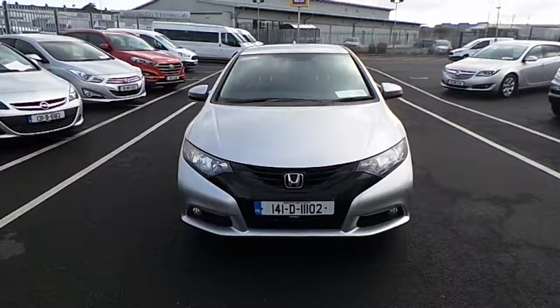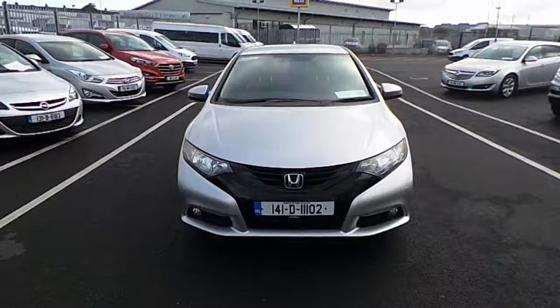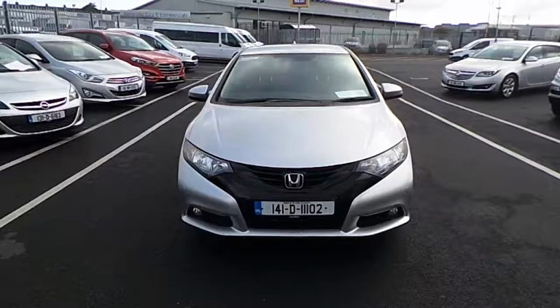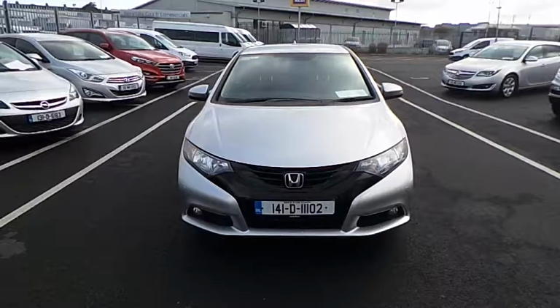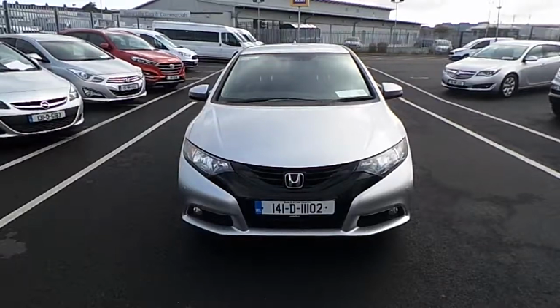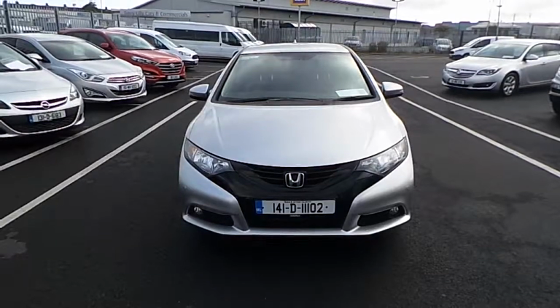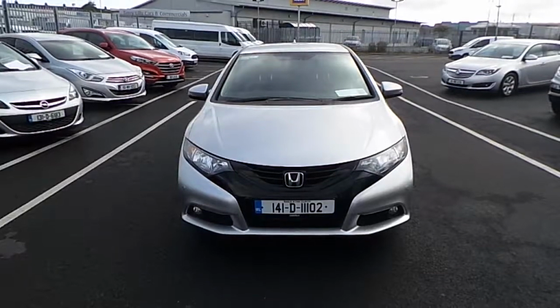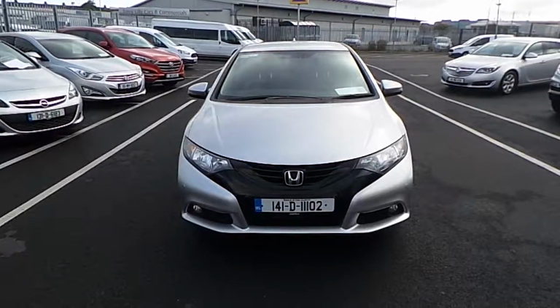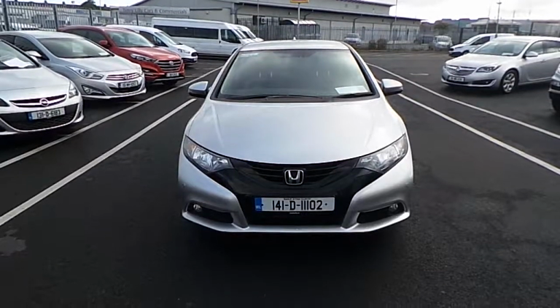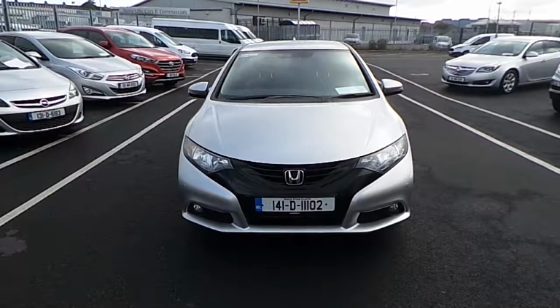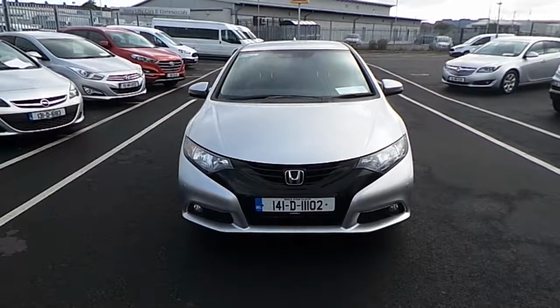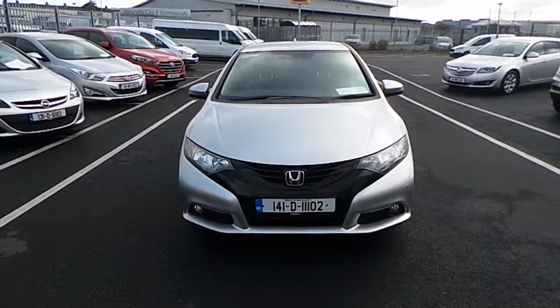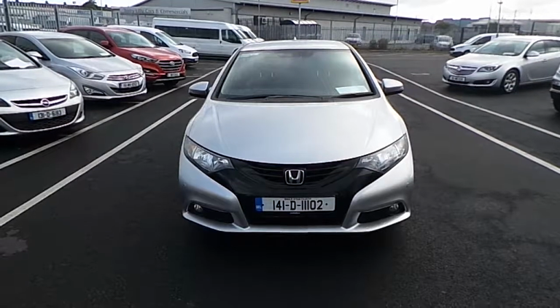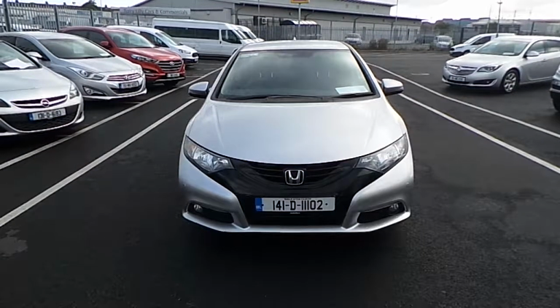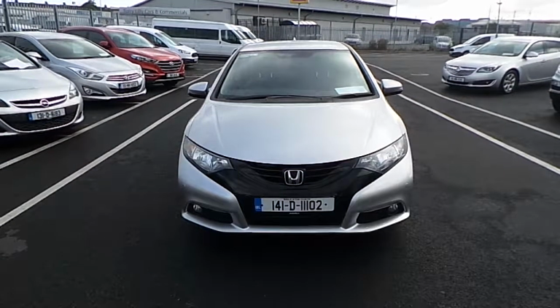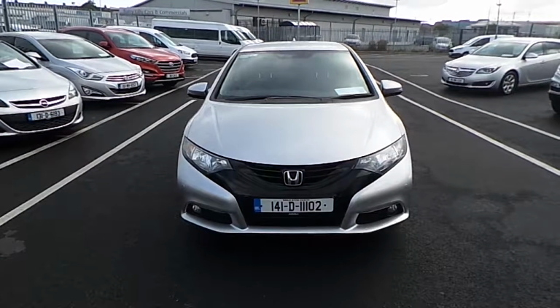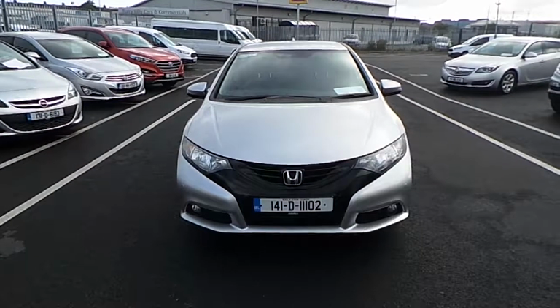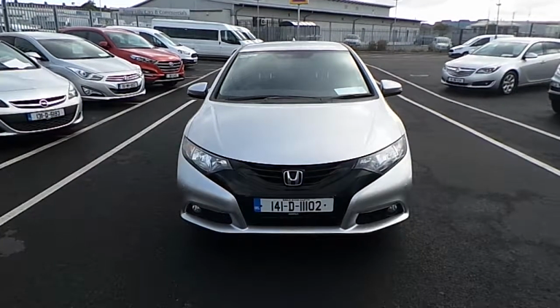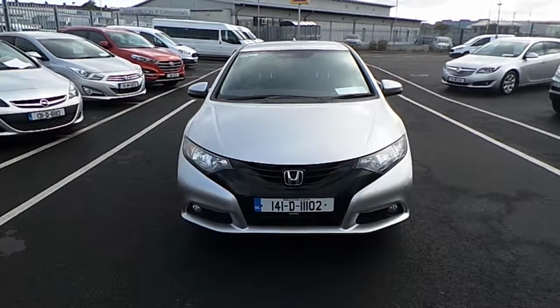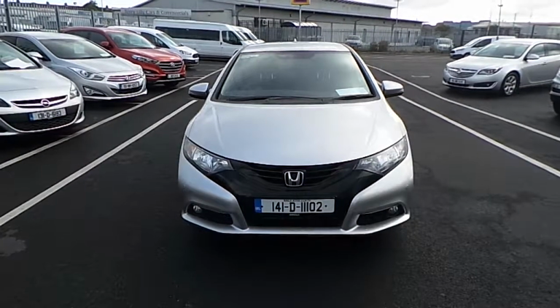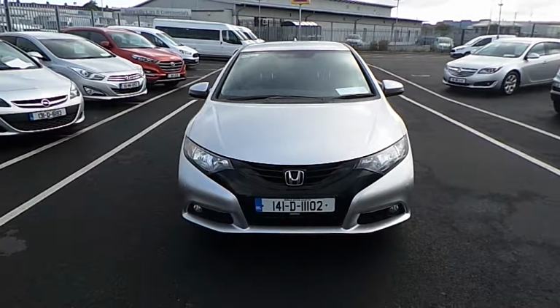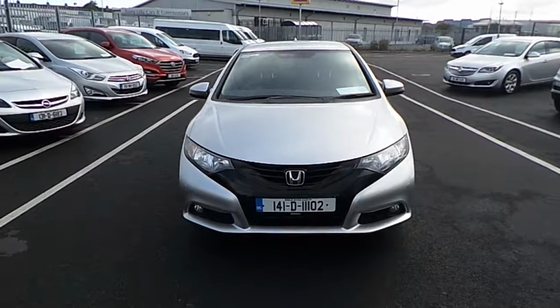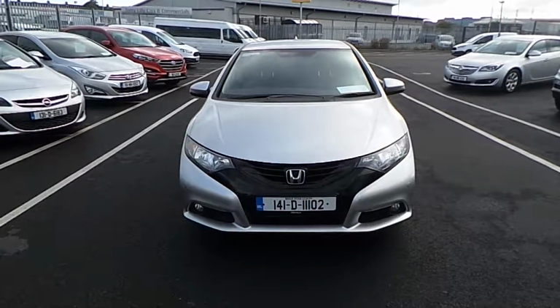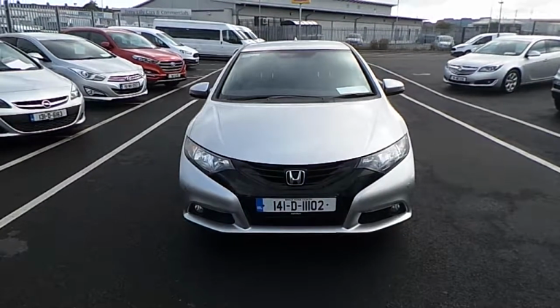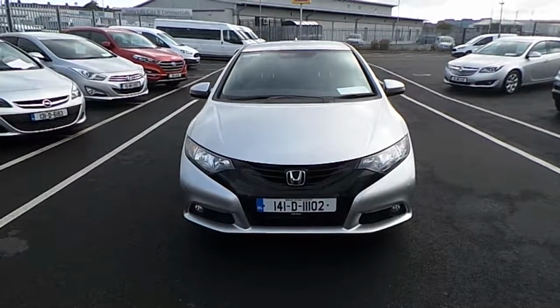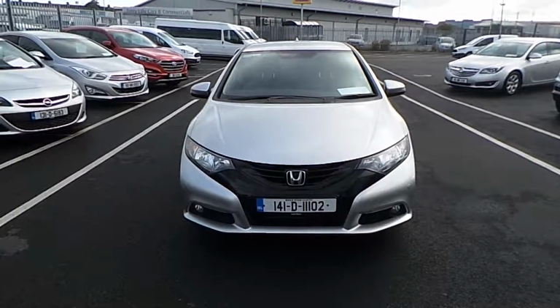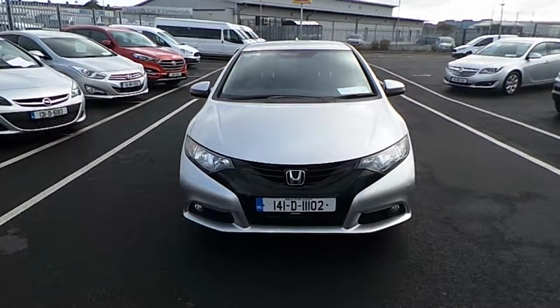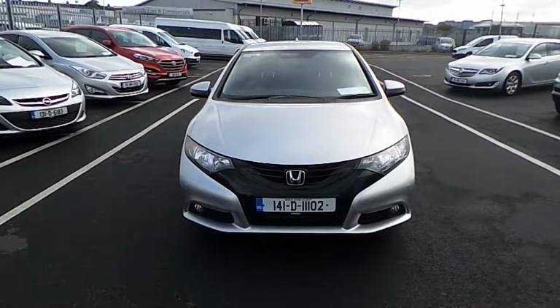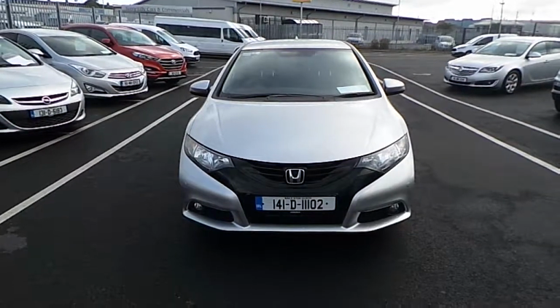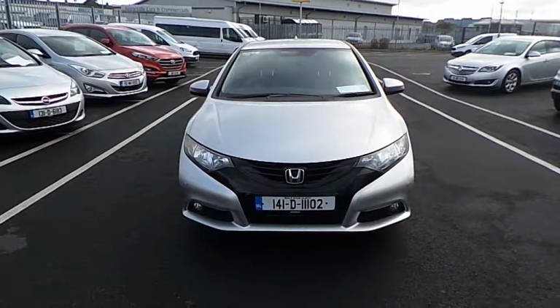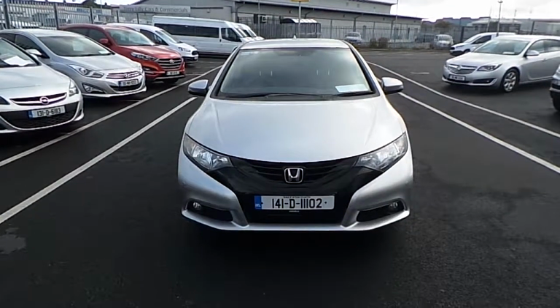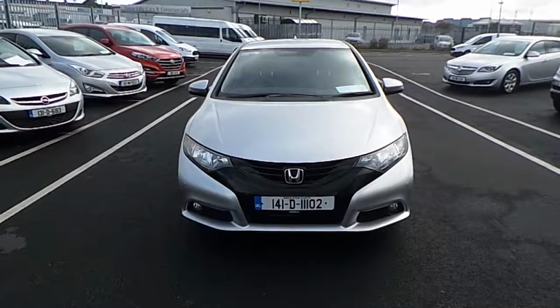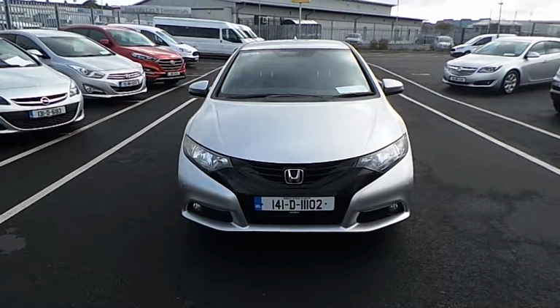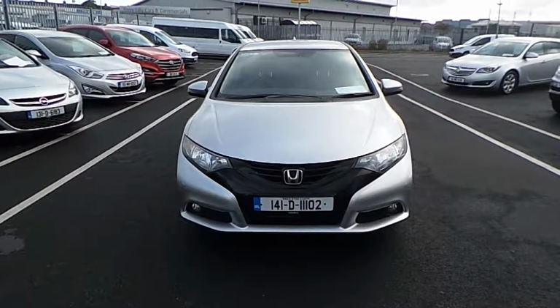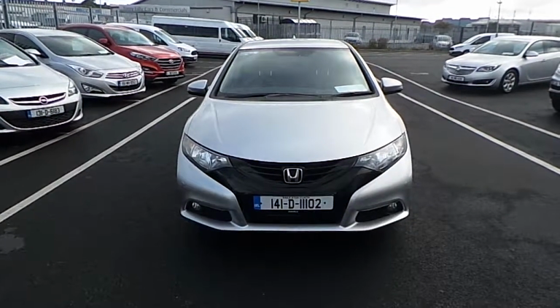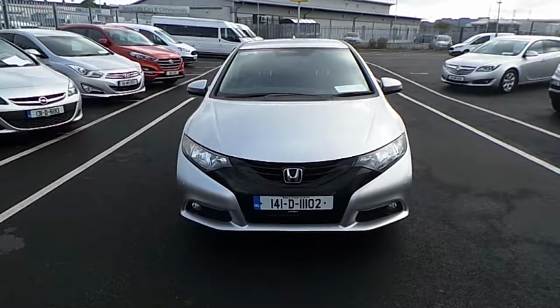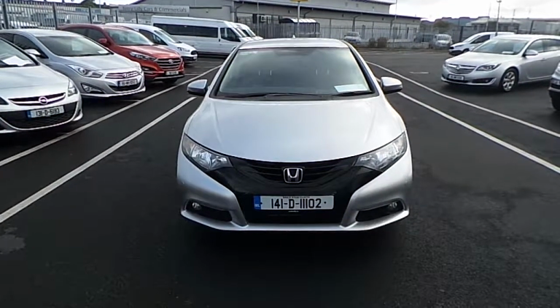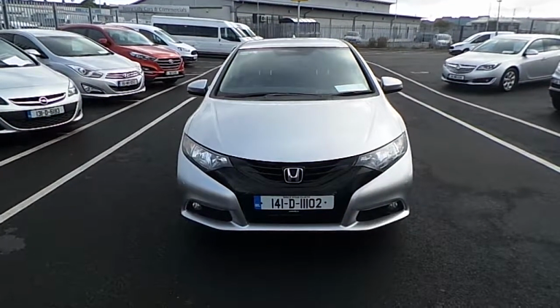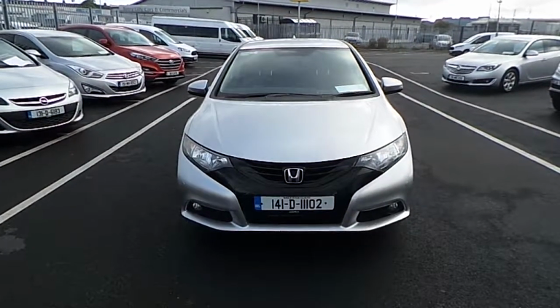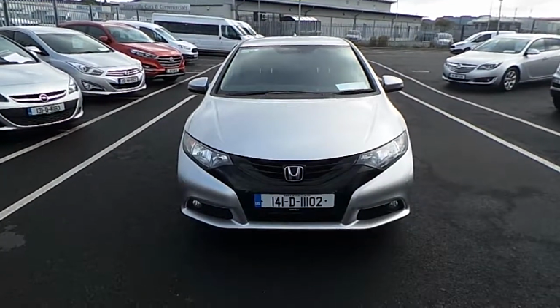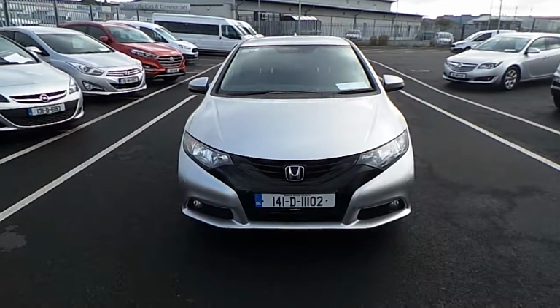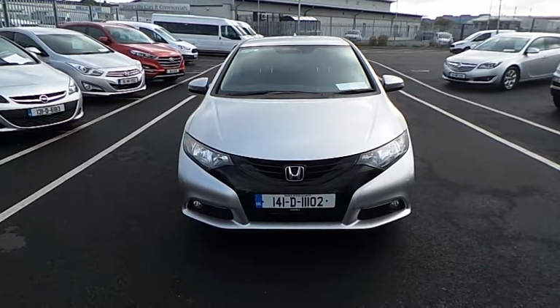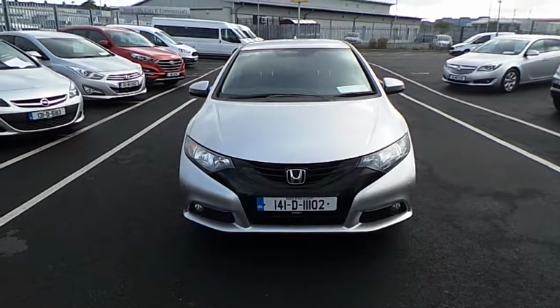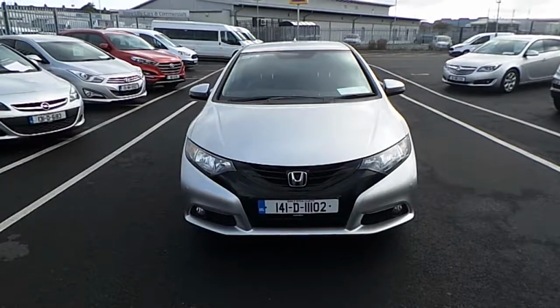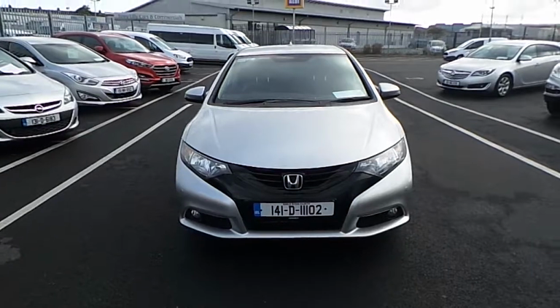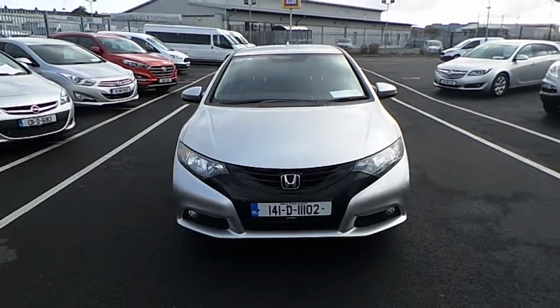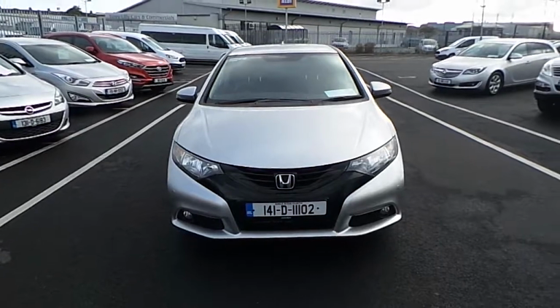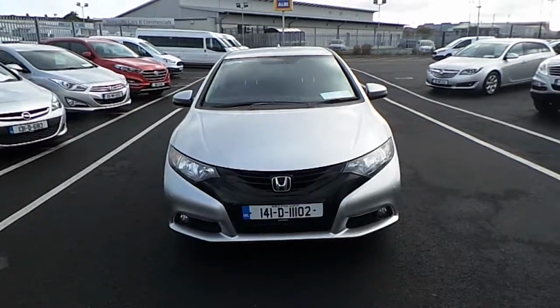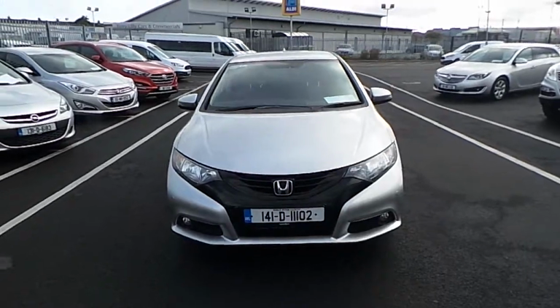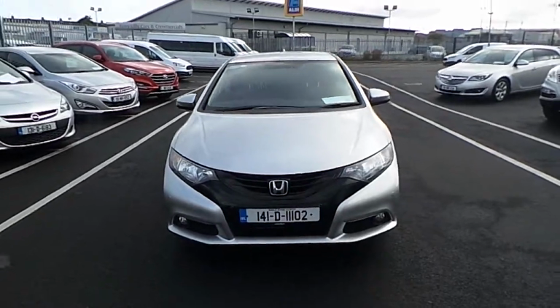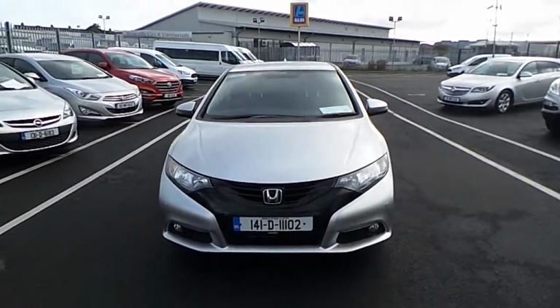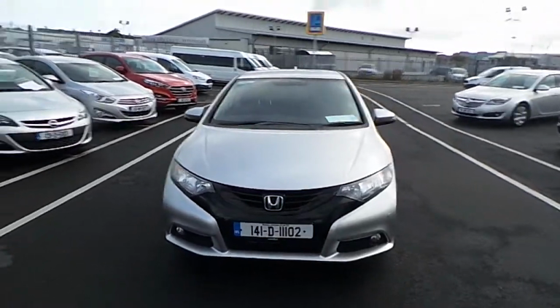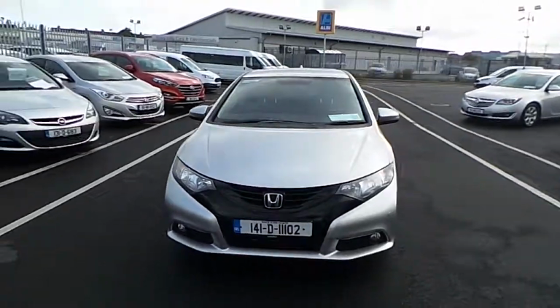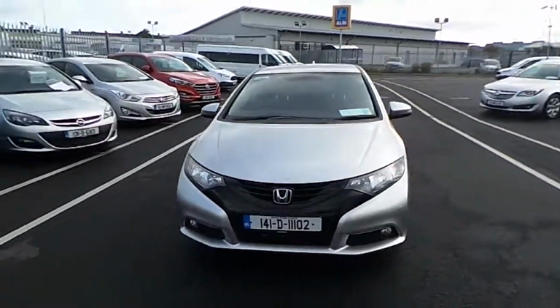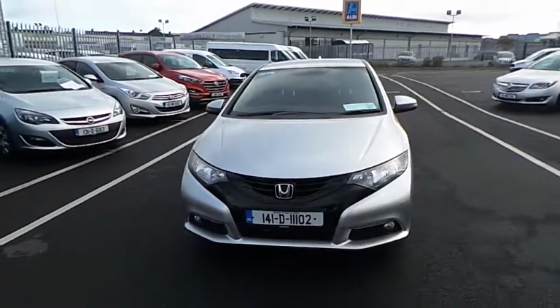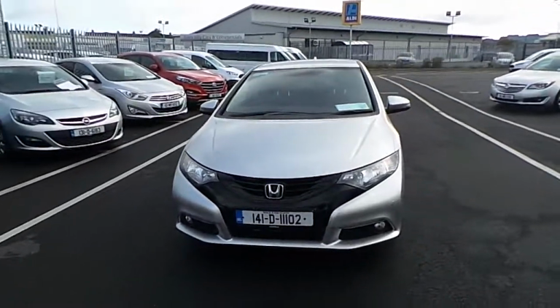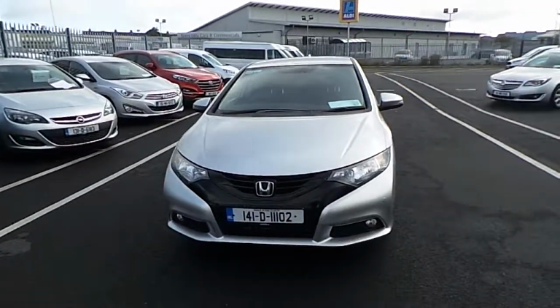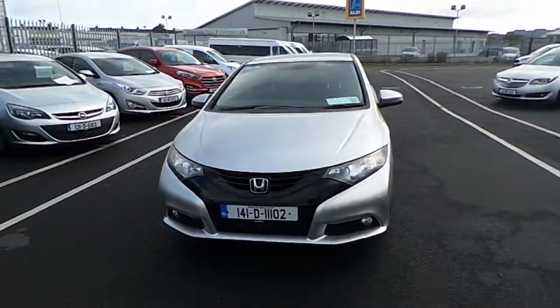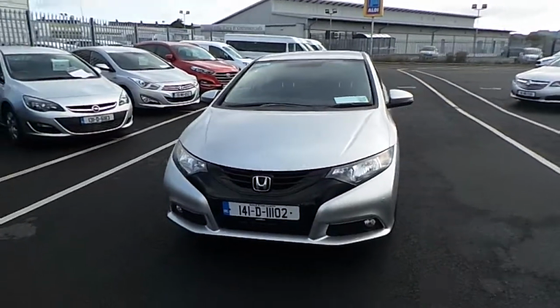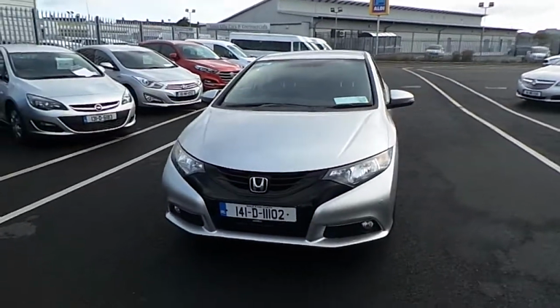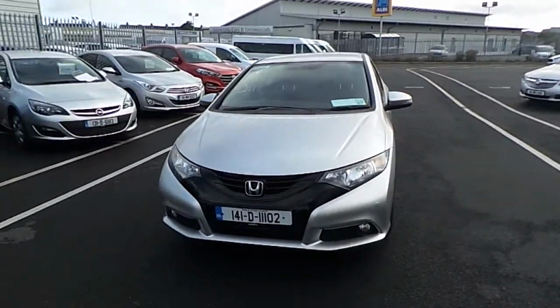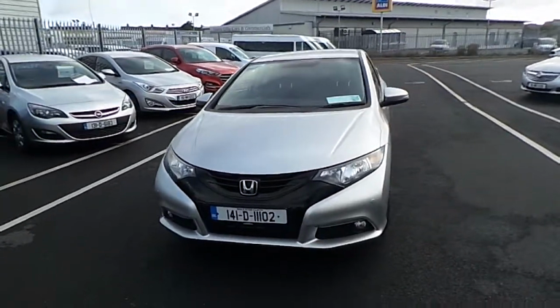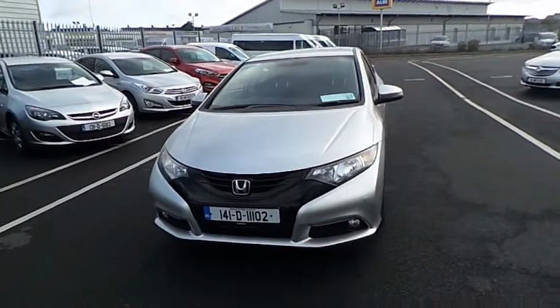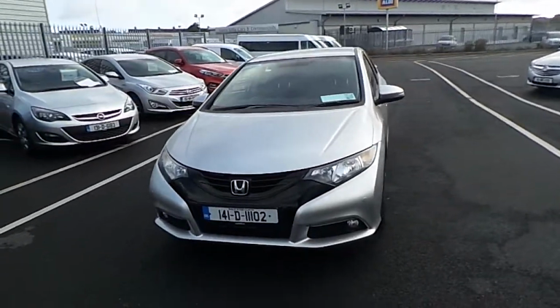Hi, Cormac here from Jollofy Select. Today I'm going to be showing you this 141 Honda Civic Automatic, finished in metallic silver.